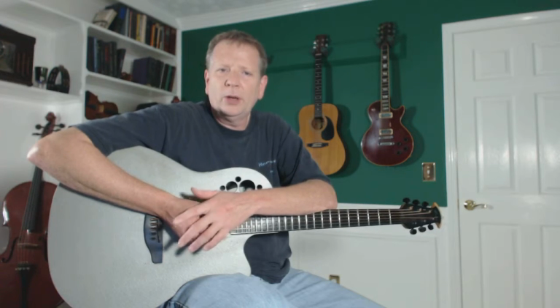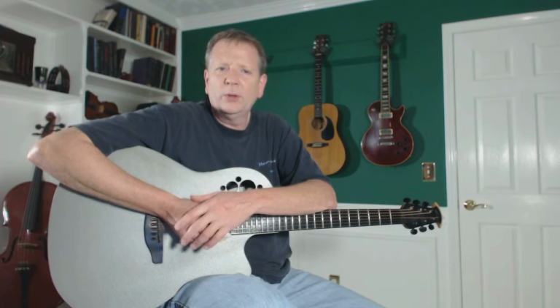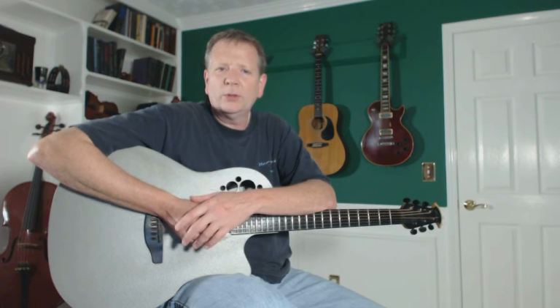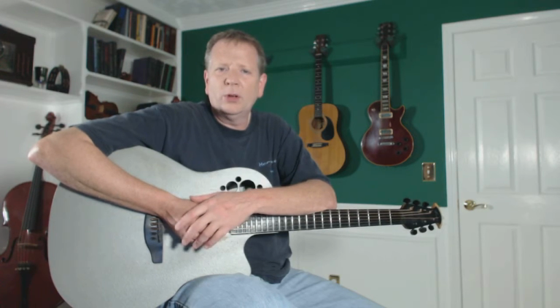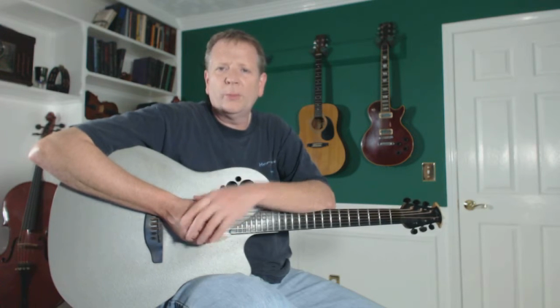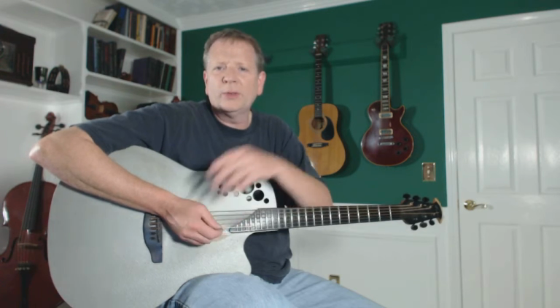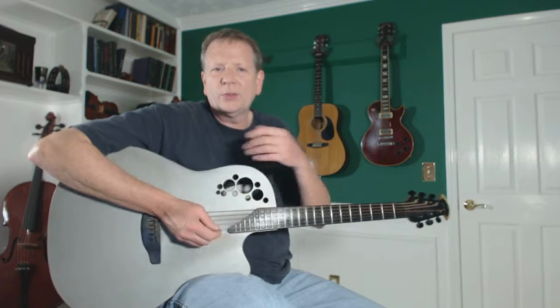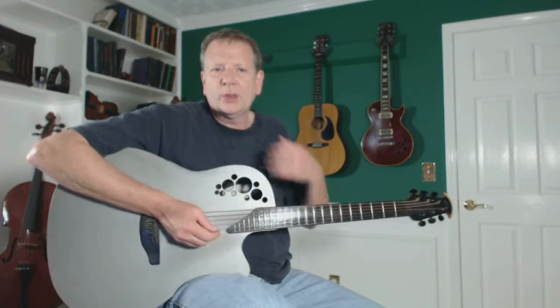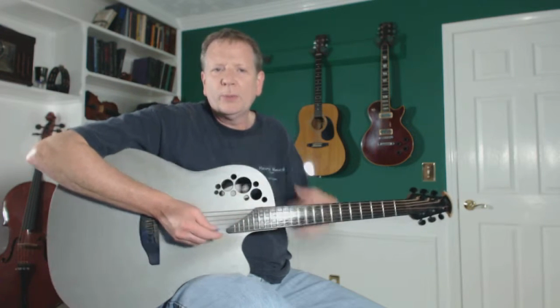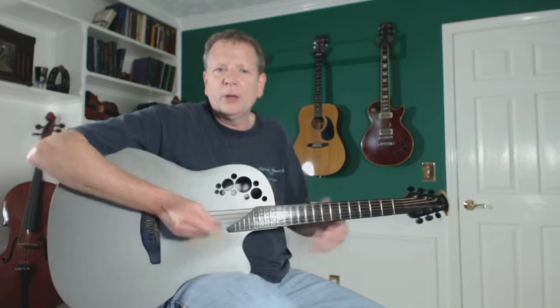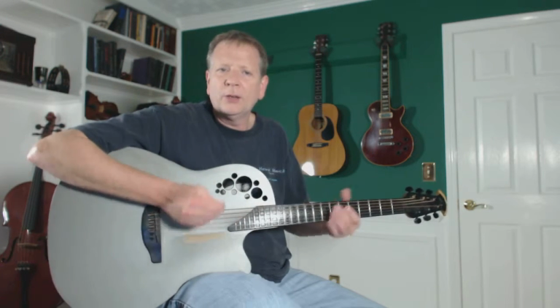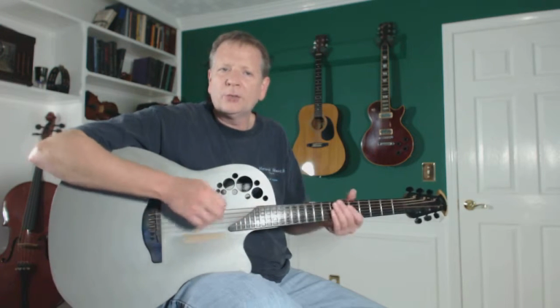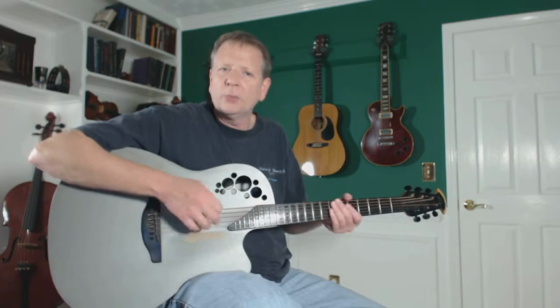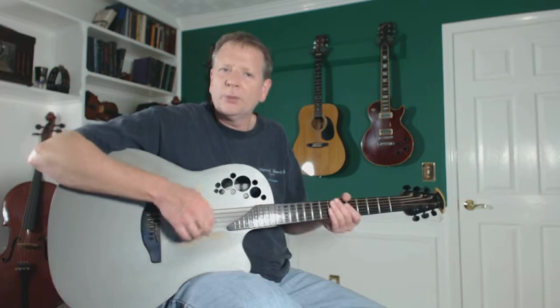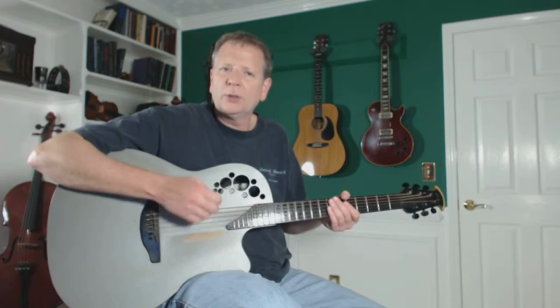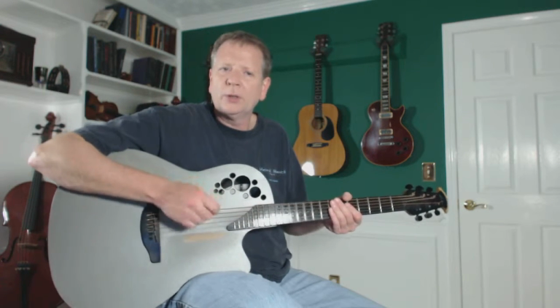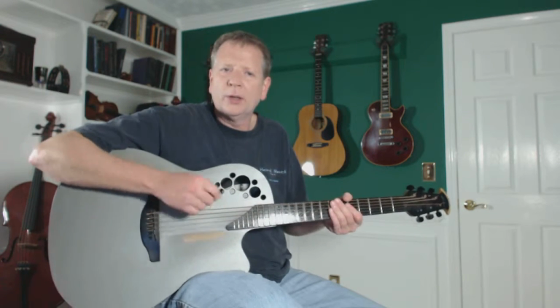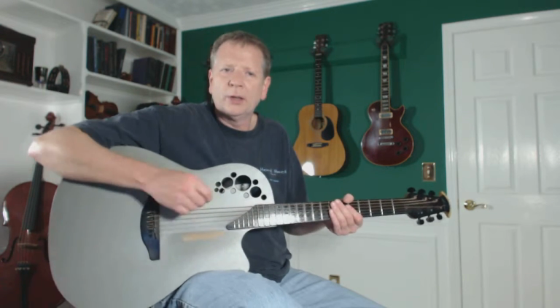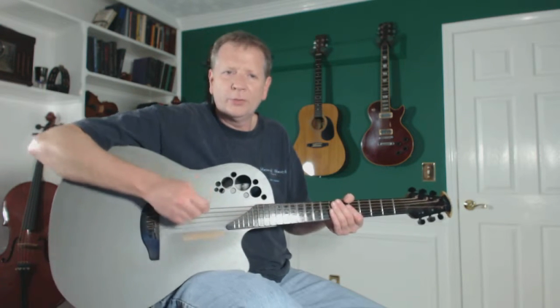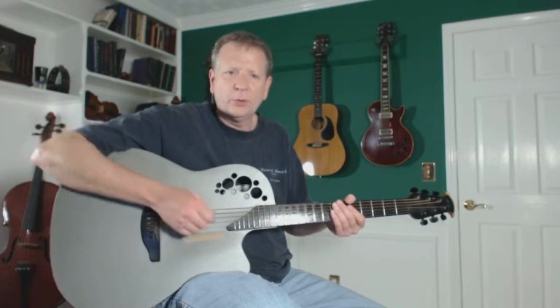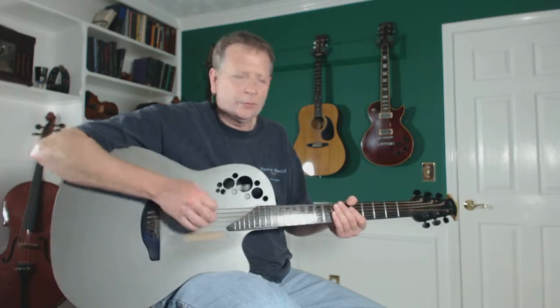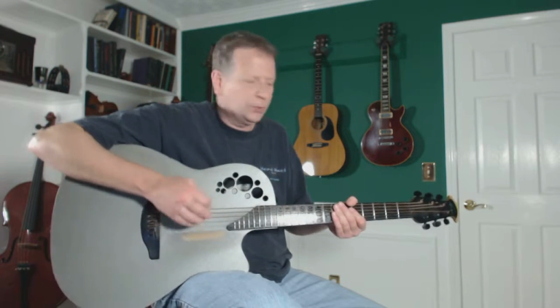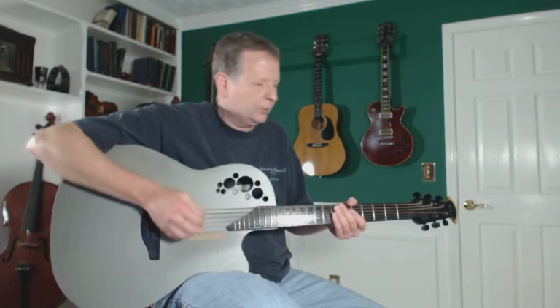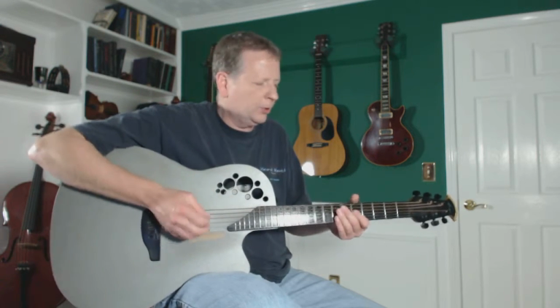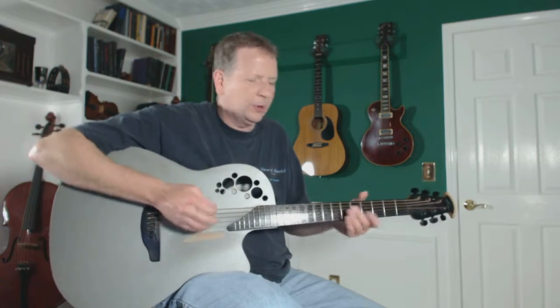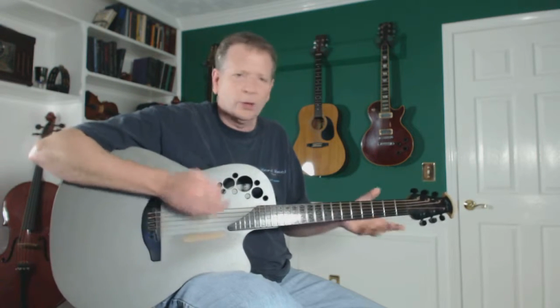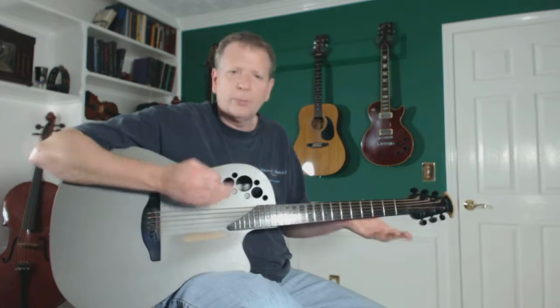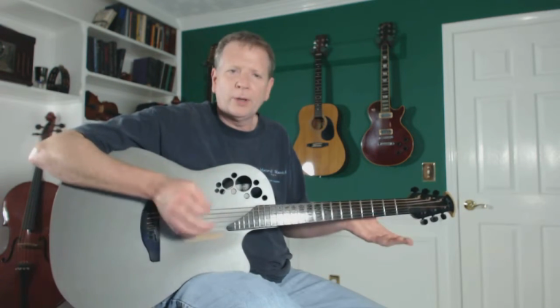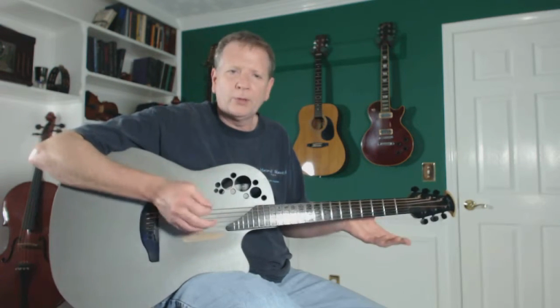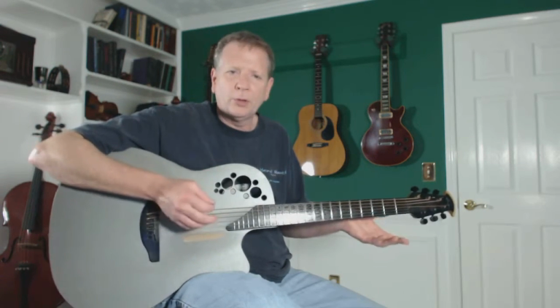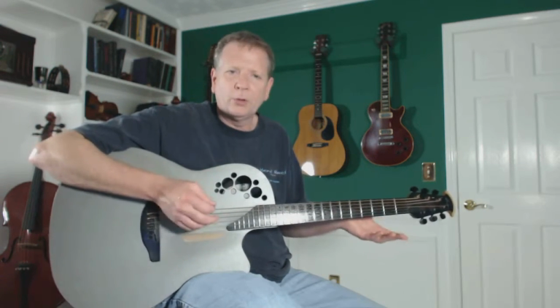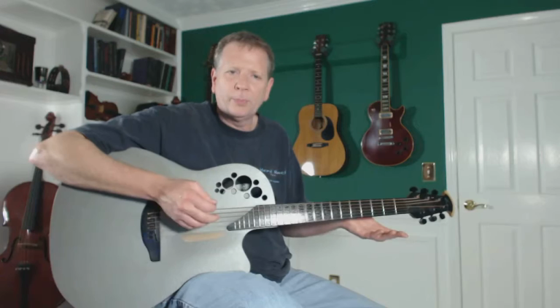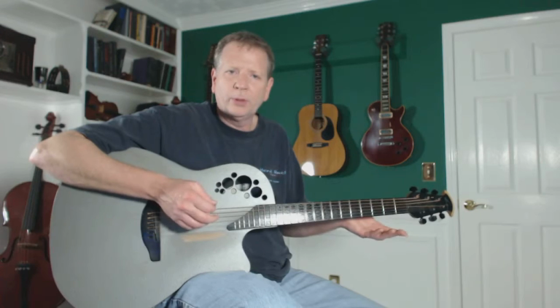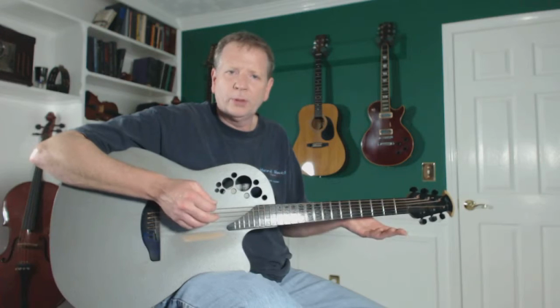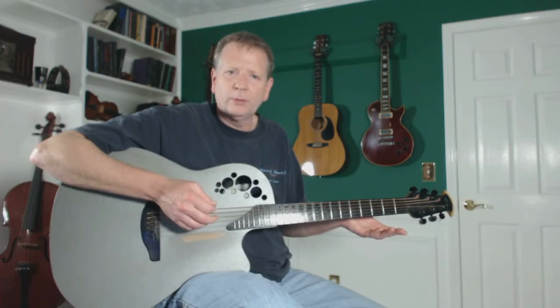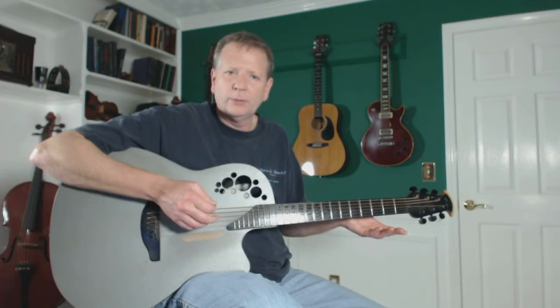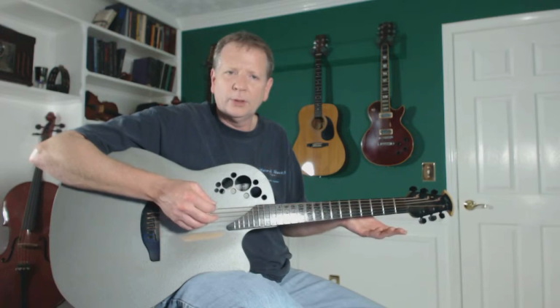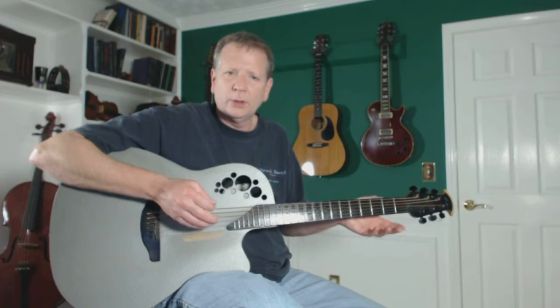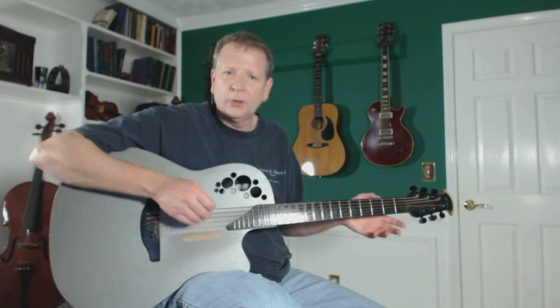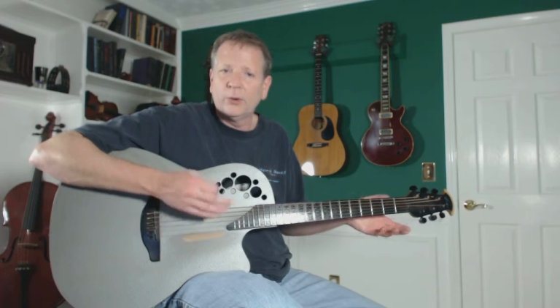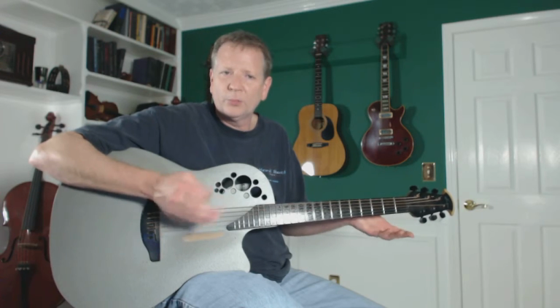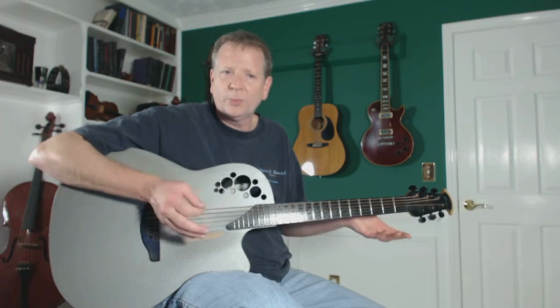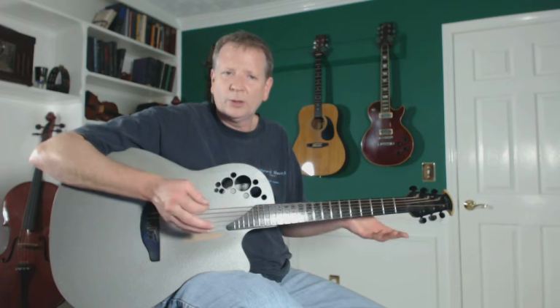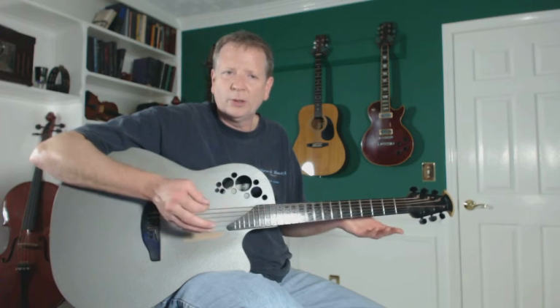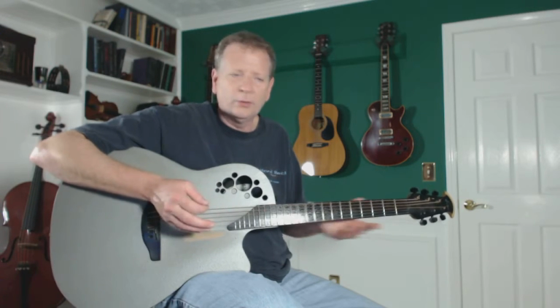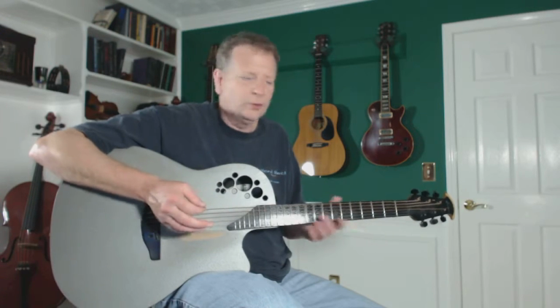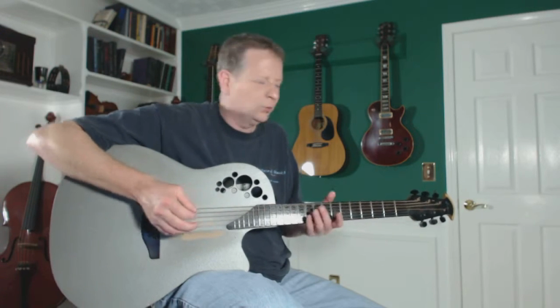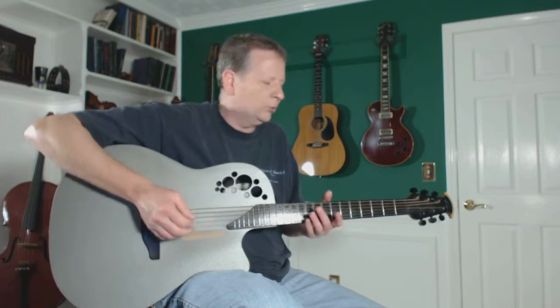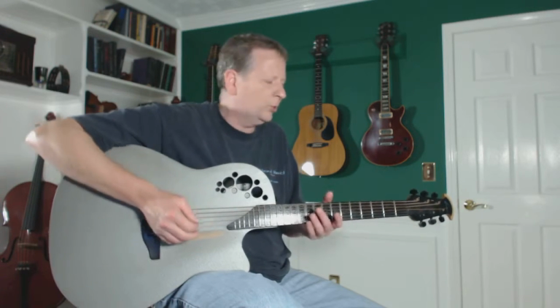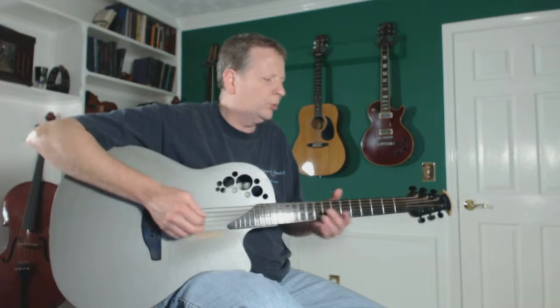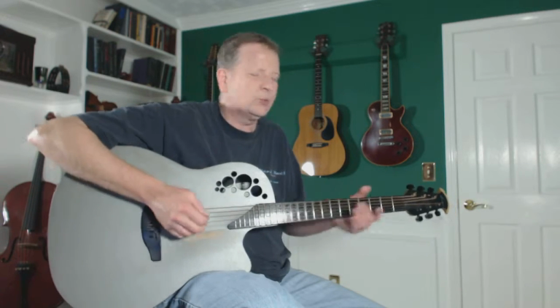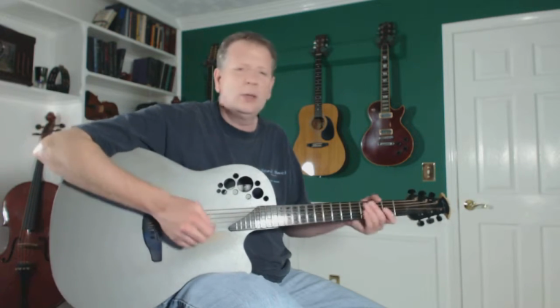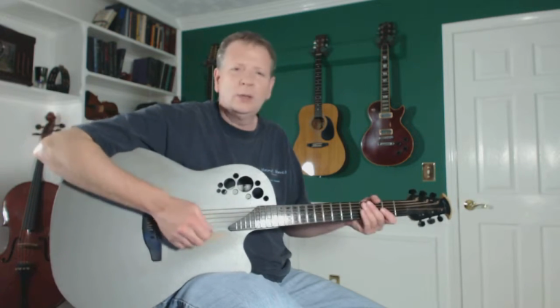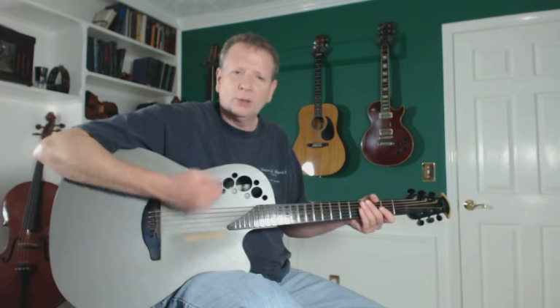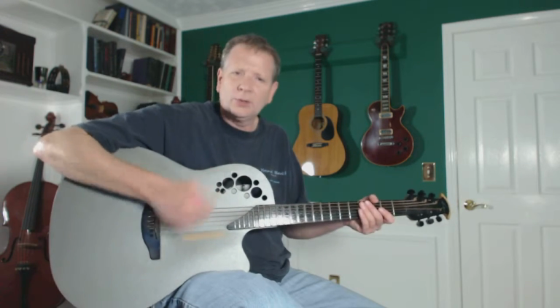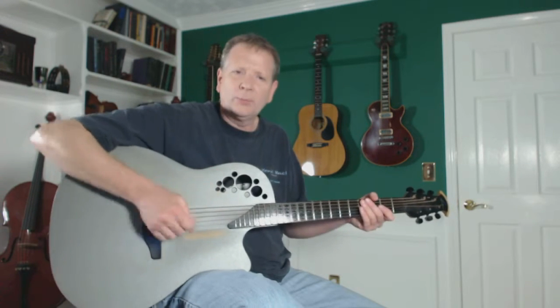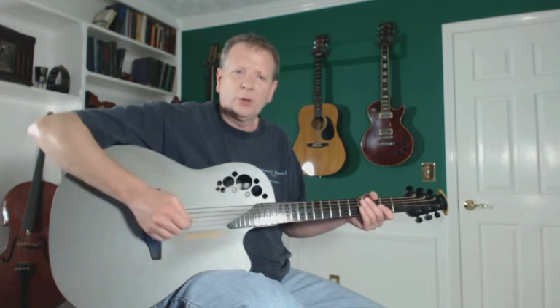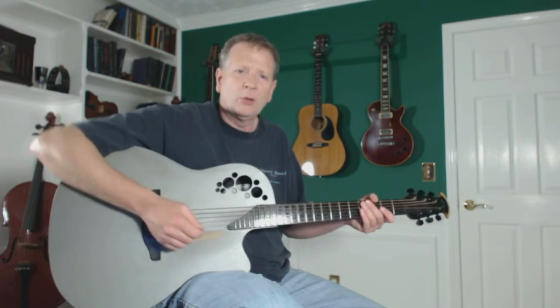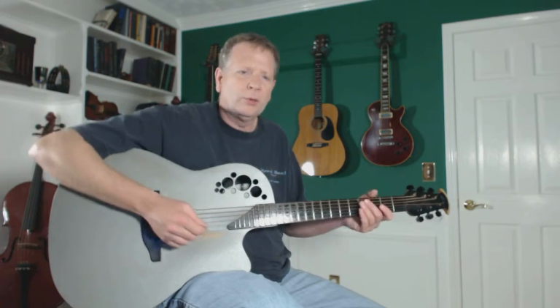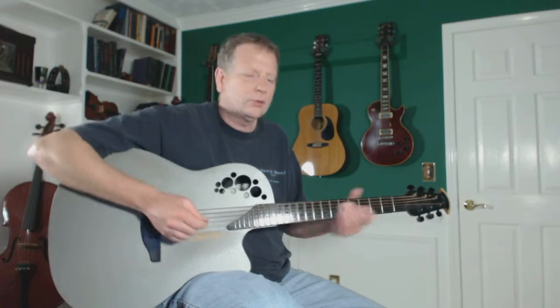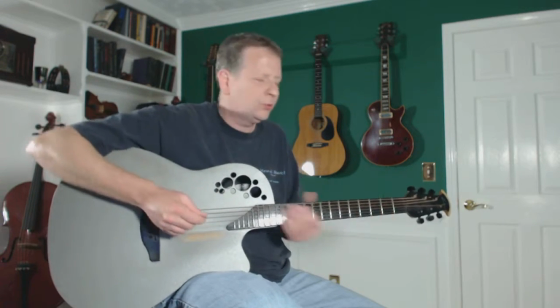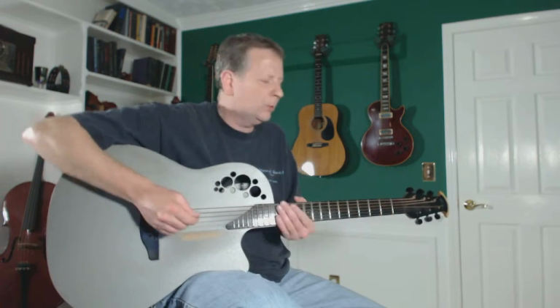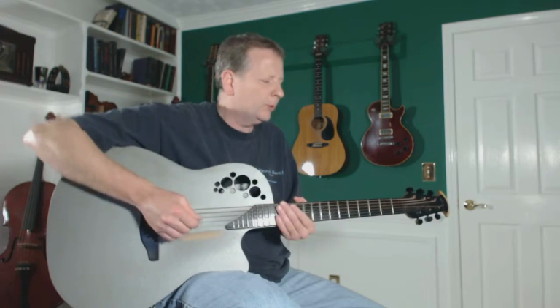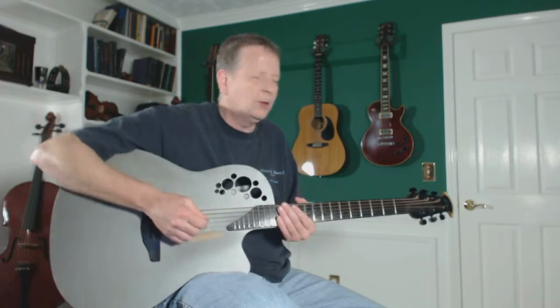Today I want to talk about stabilizing your picking hand — if you're playing an arpeggio, or picking individual notes, something other than strumming.